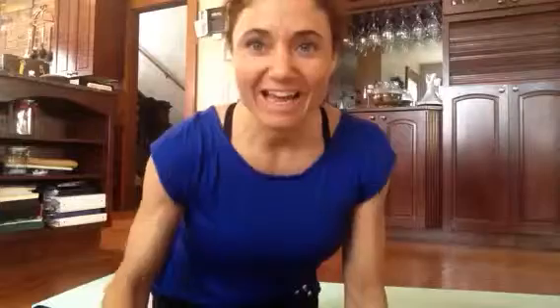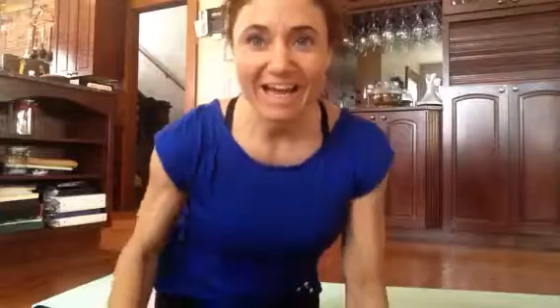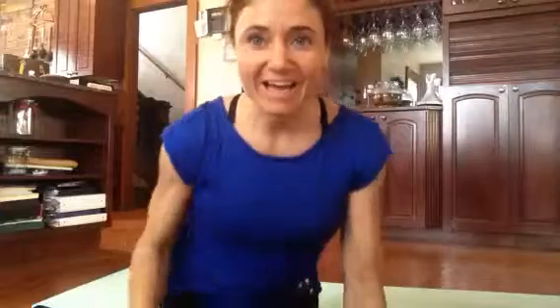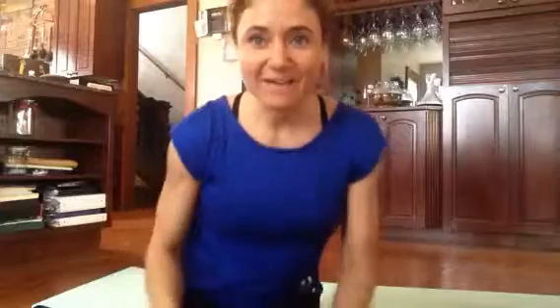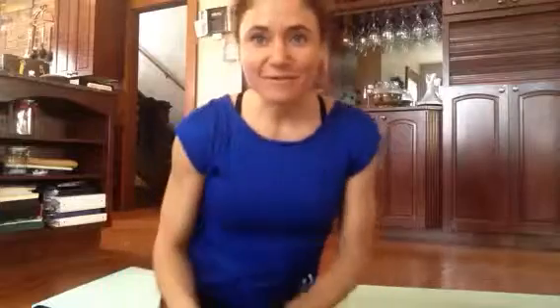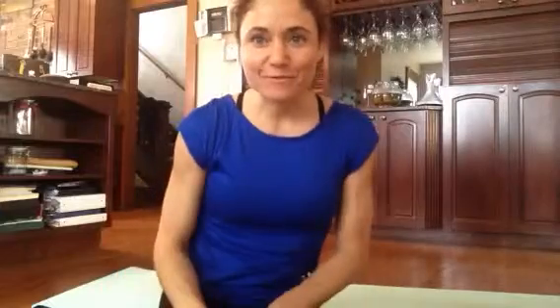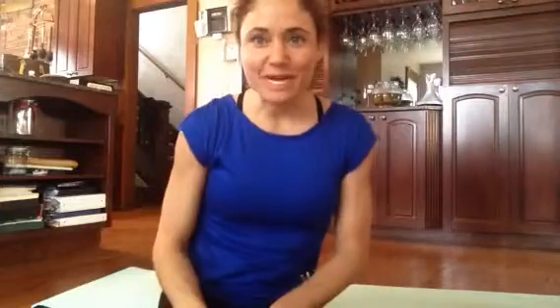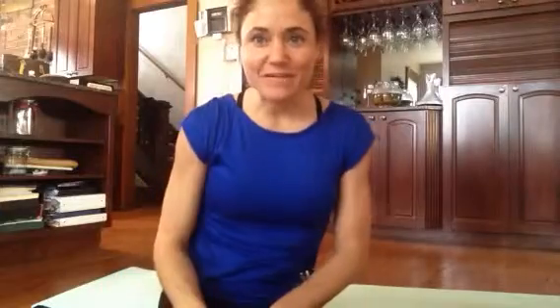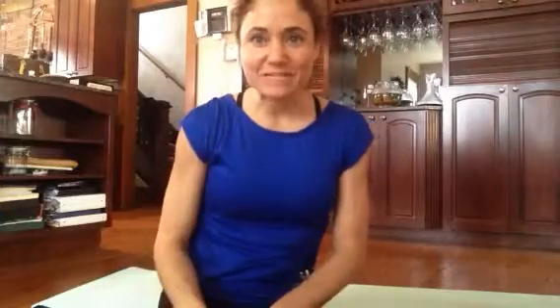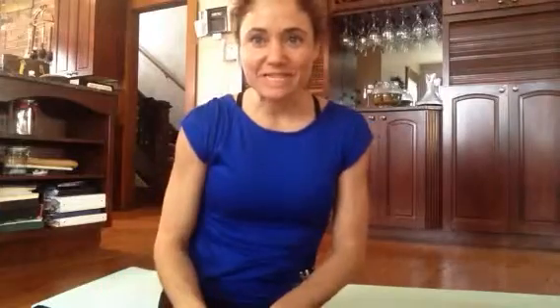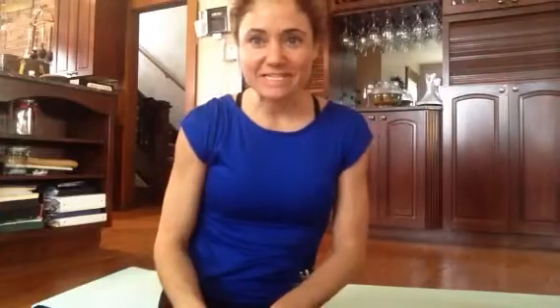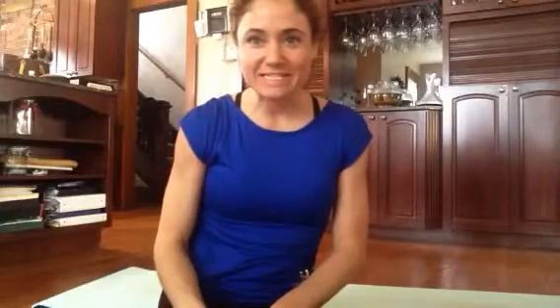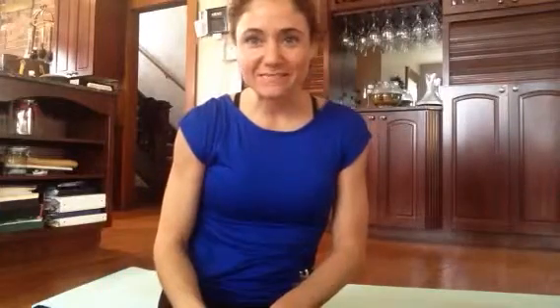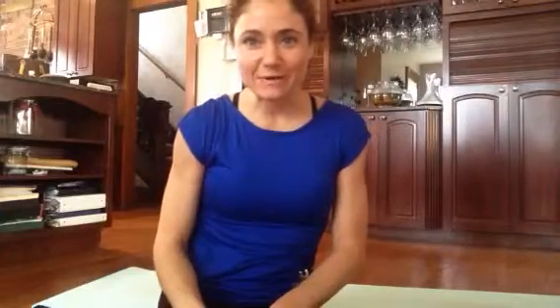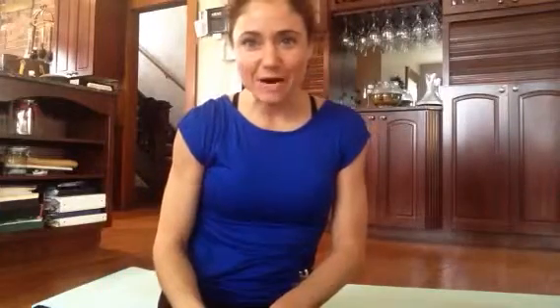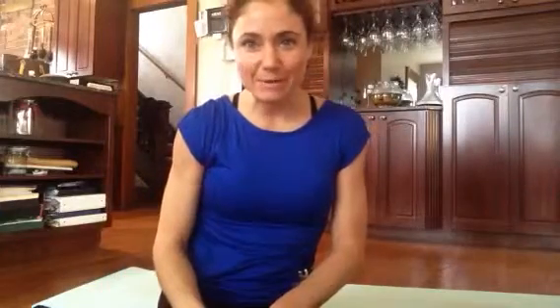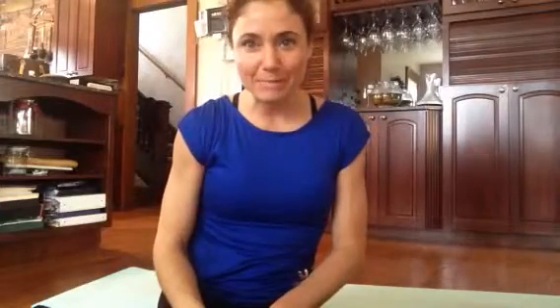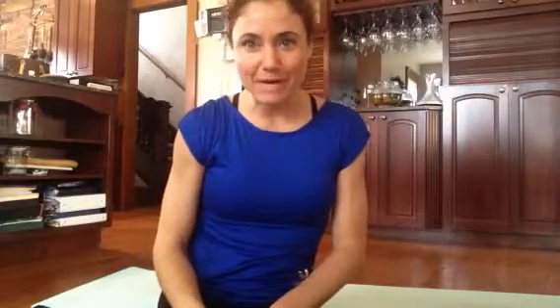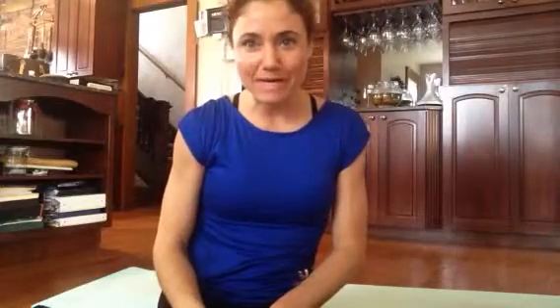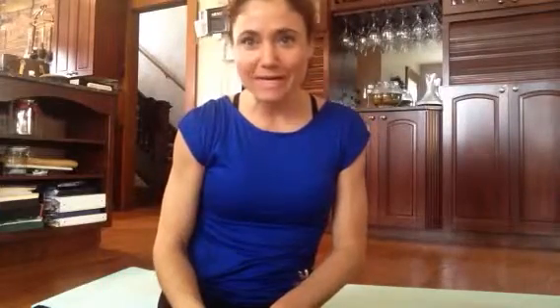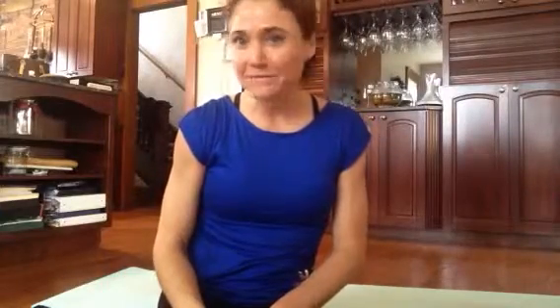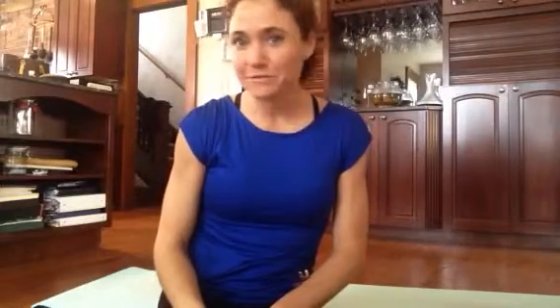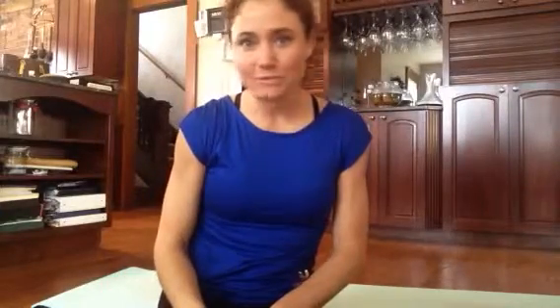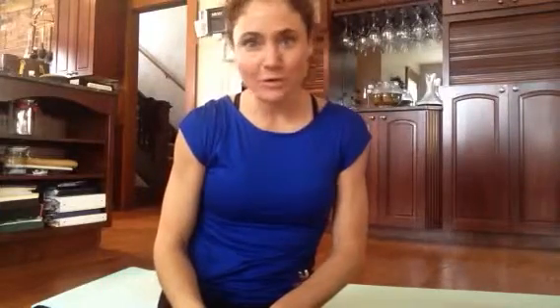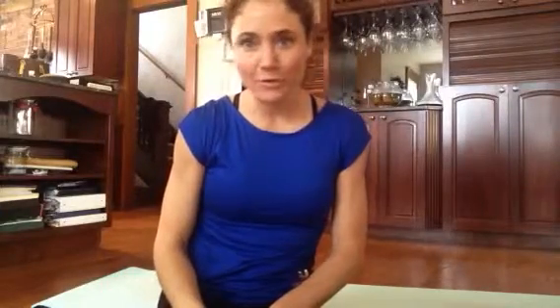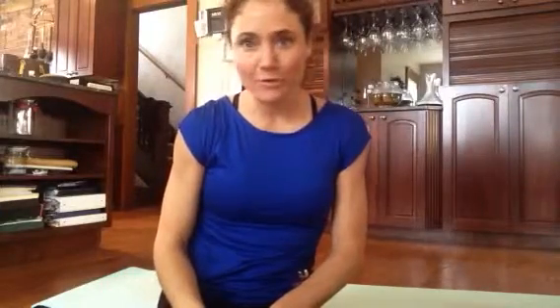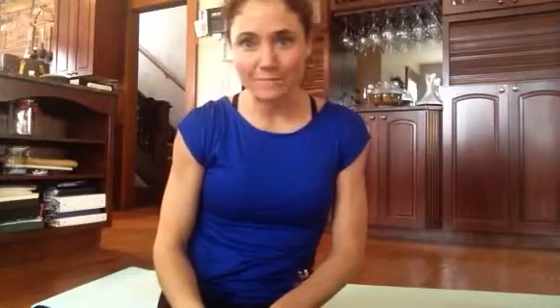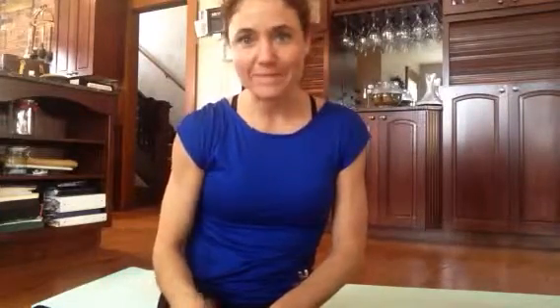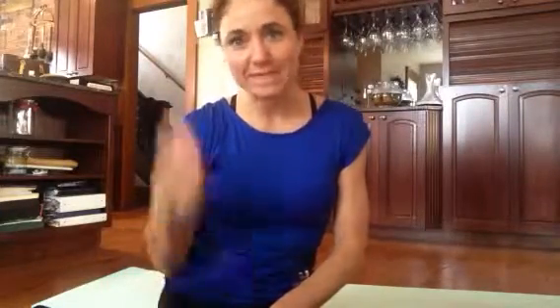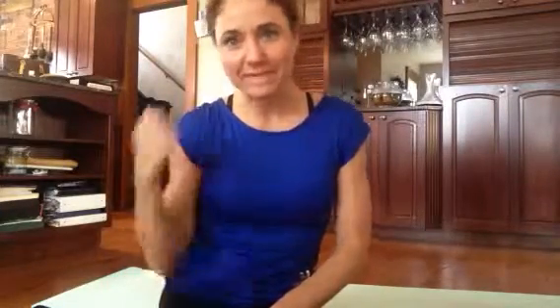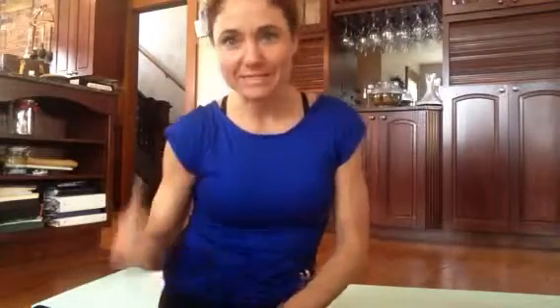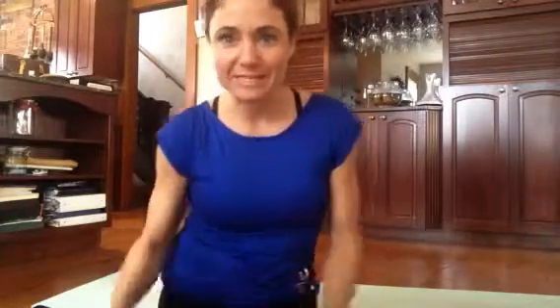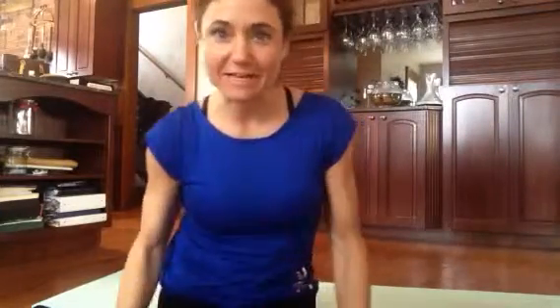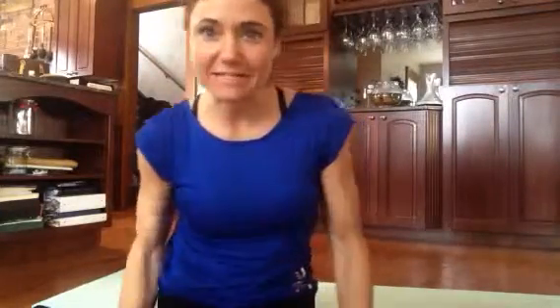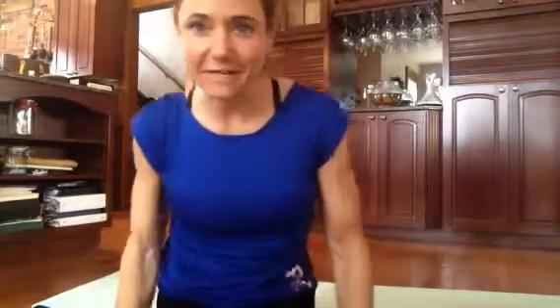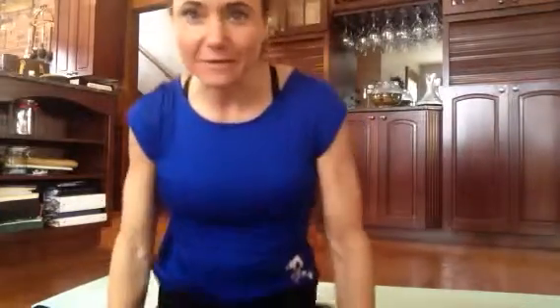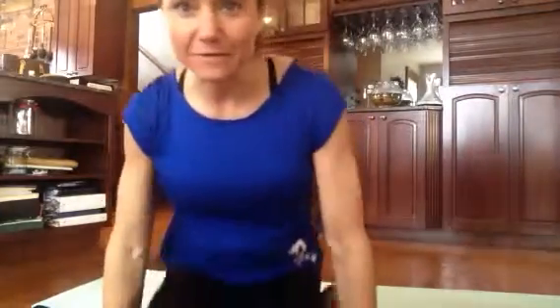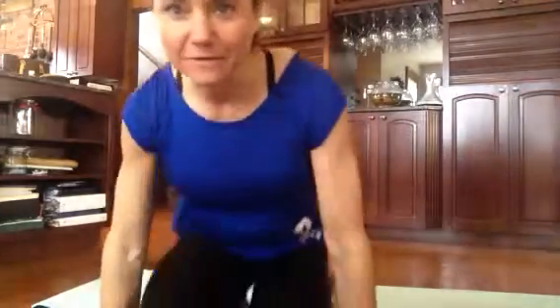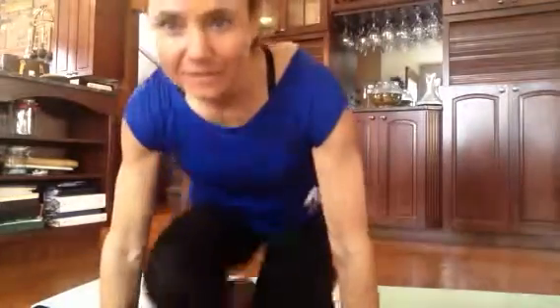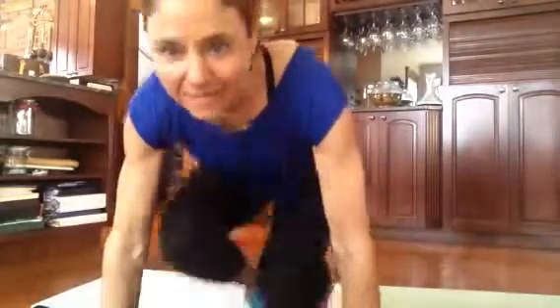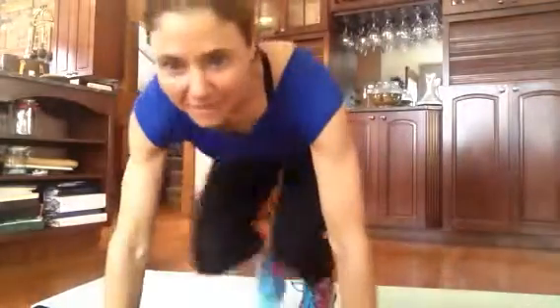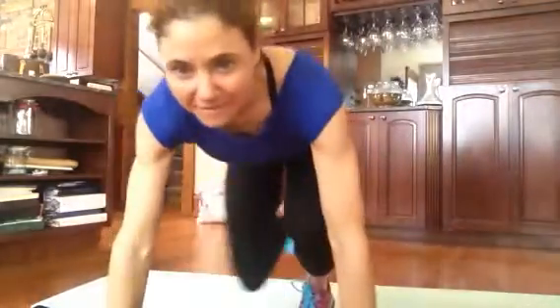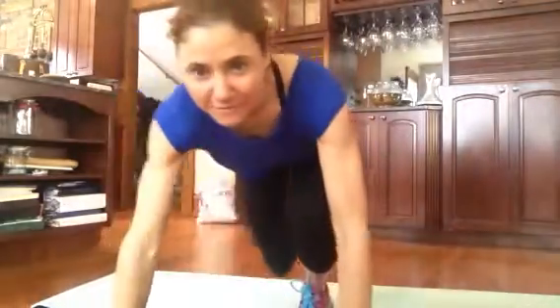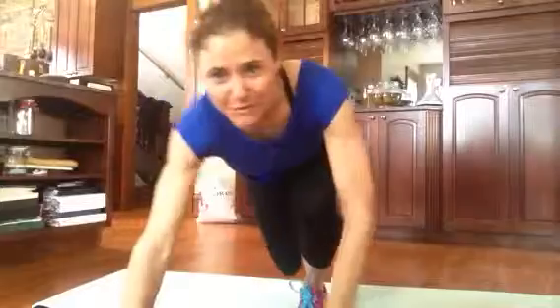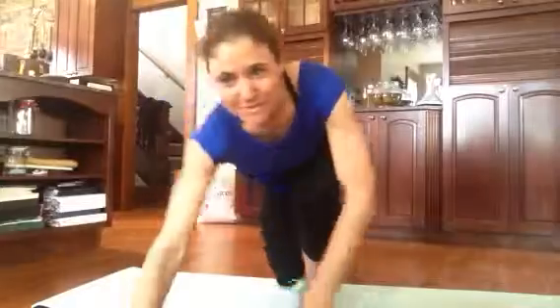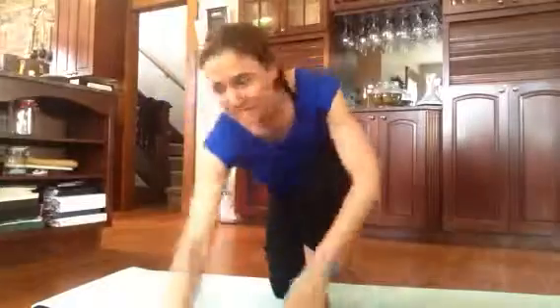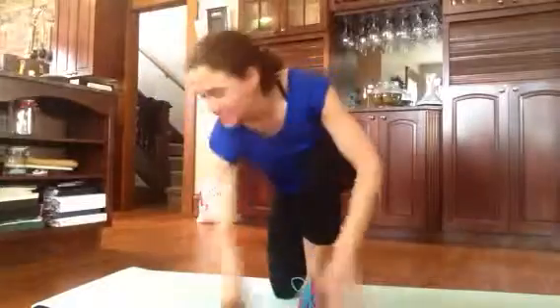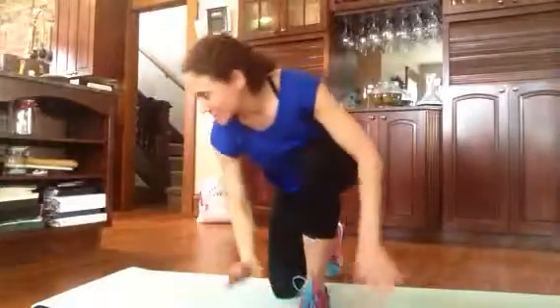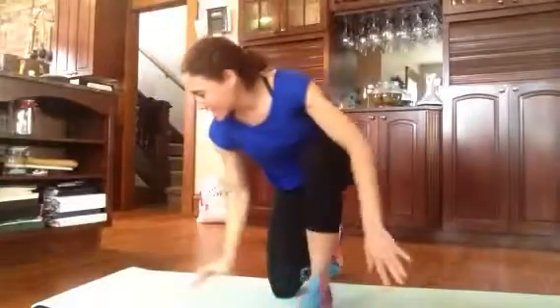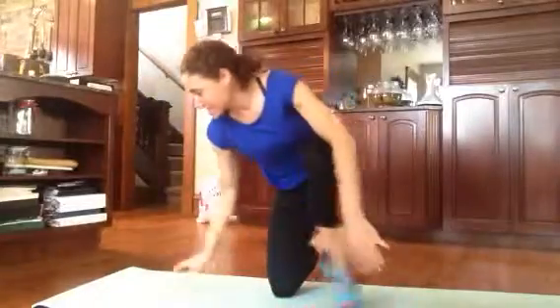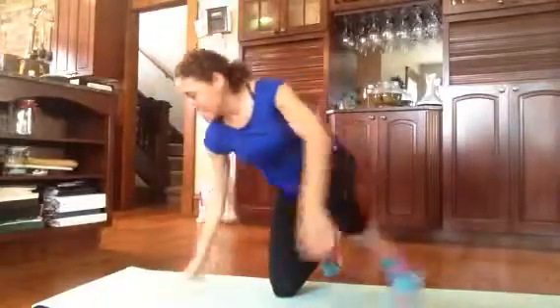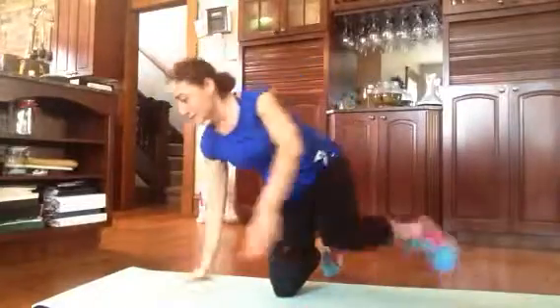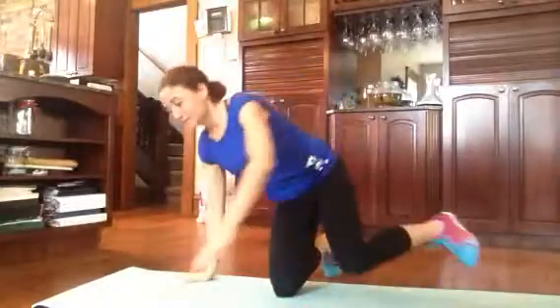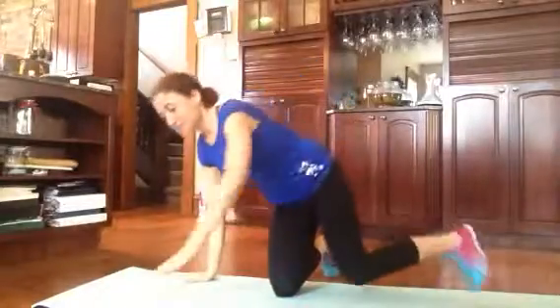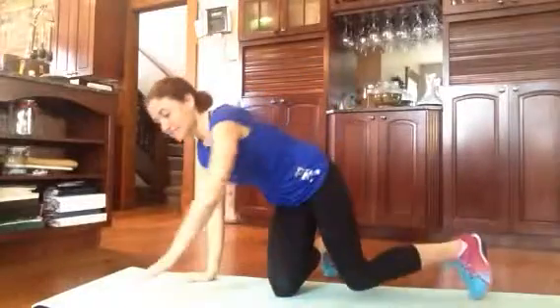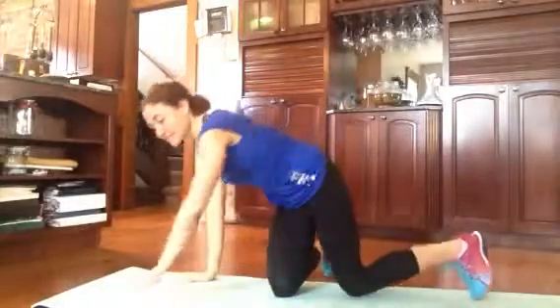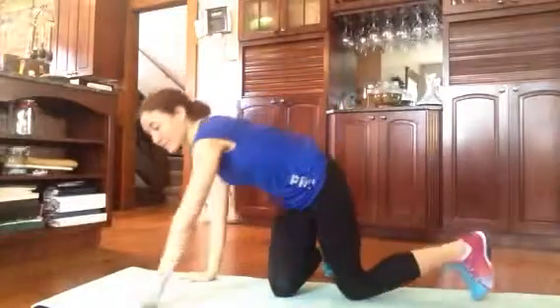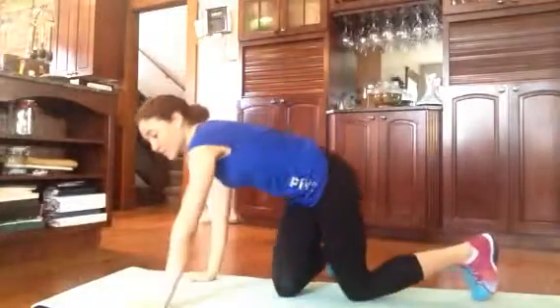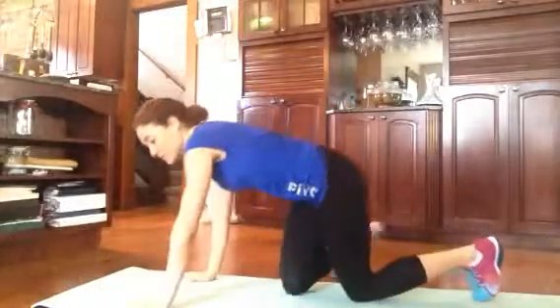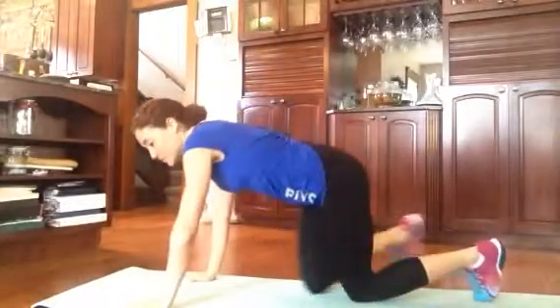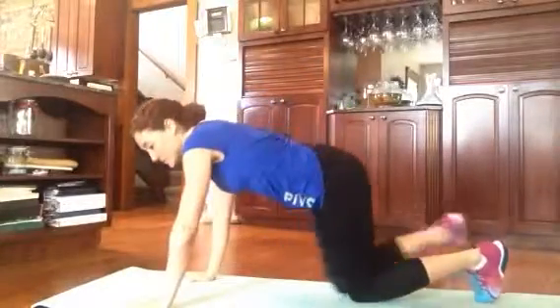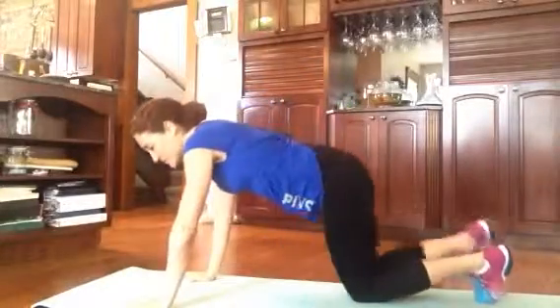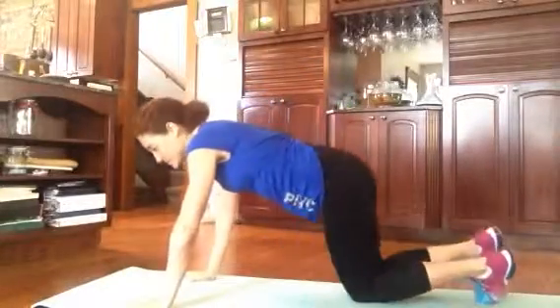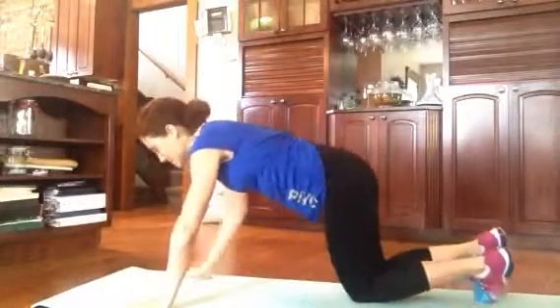I have three exercises for upper body and there's no equipment needed, so let's go. First exercise: standard width push-ups.